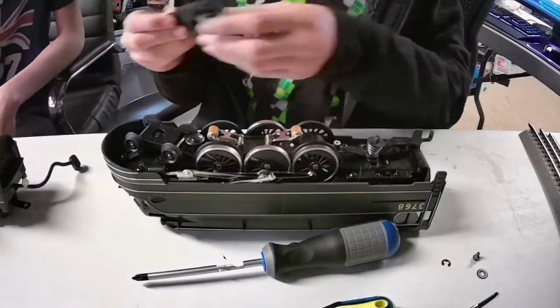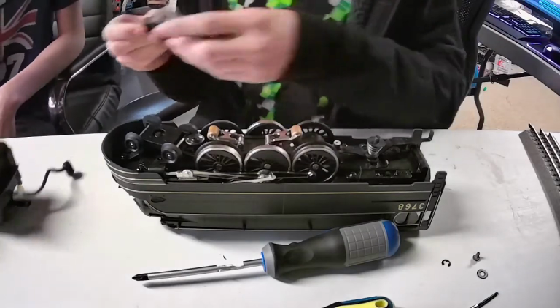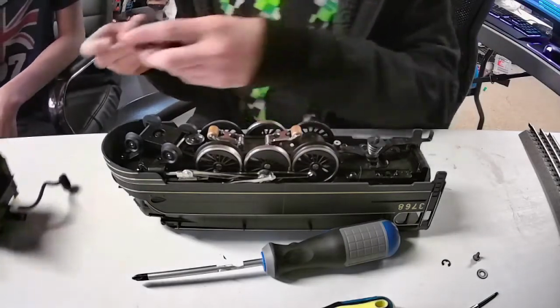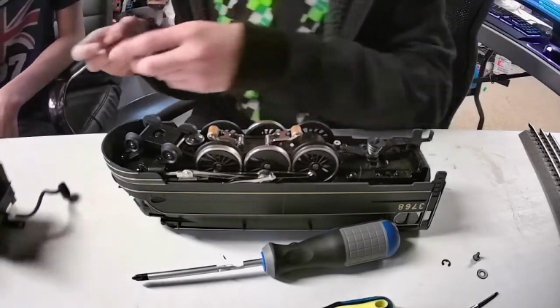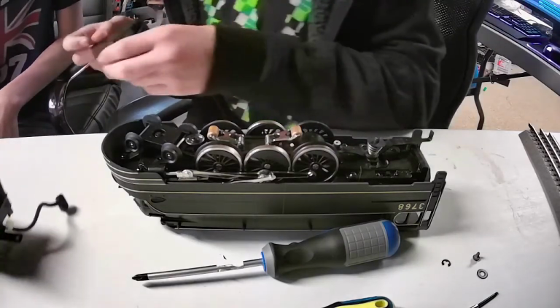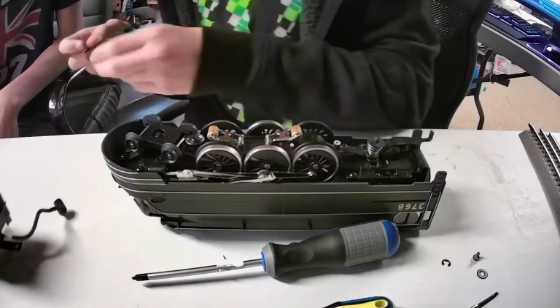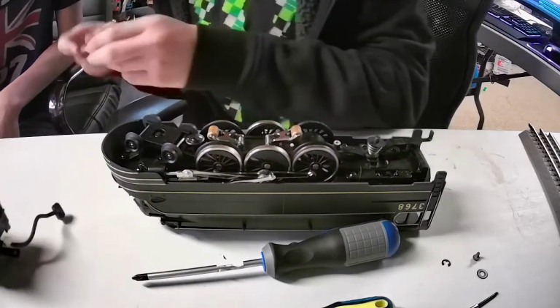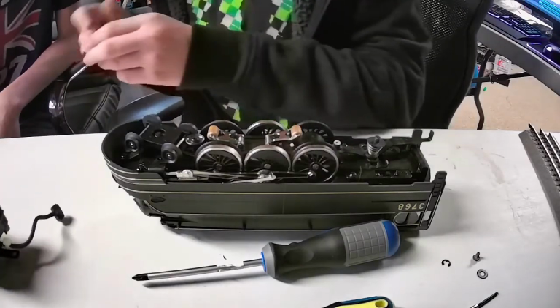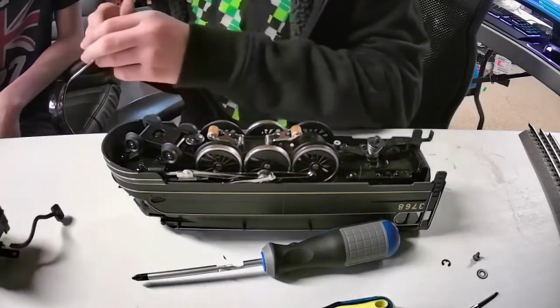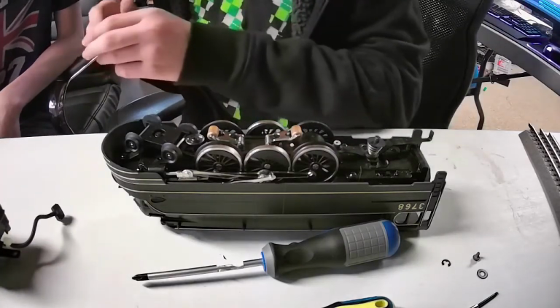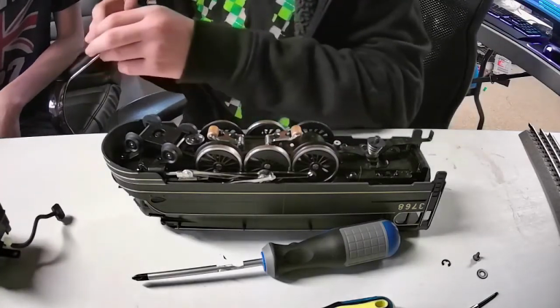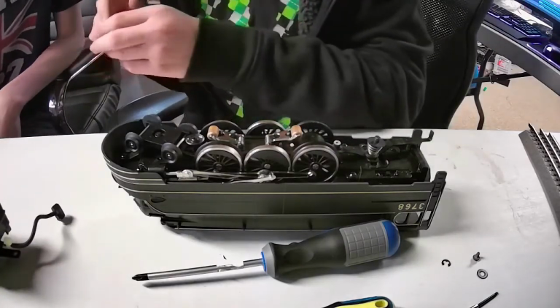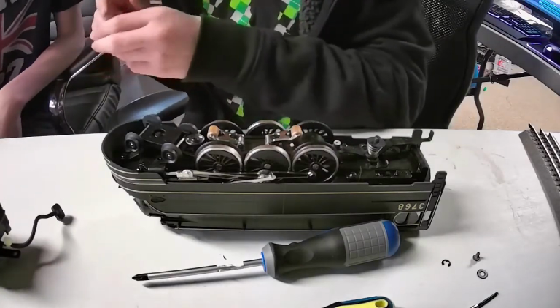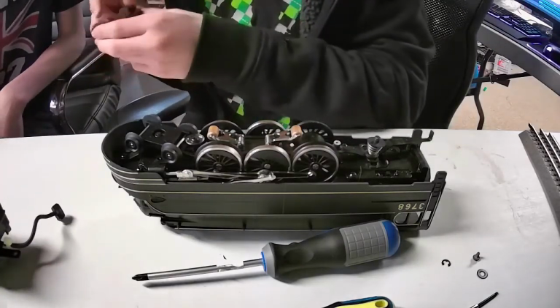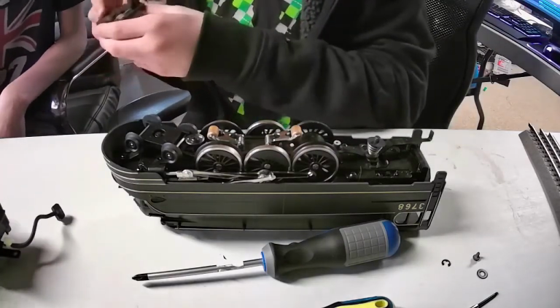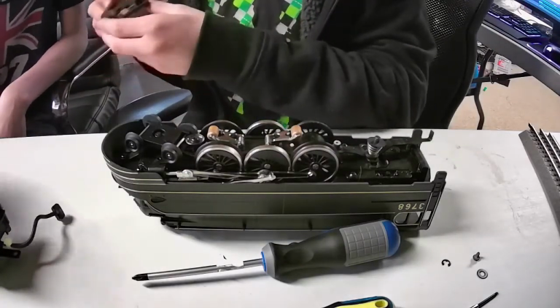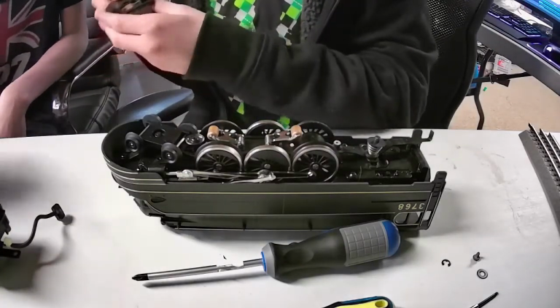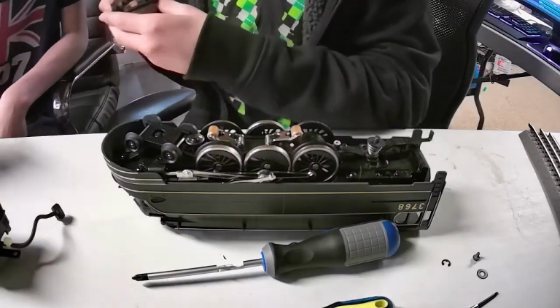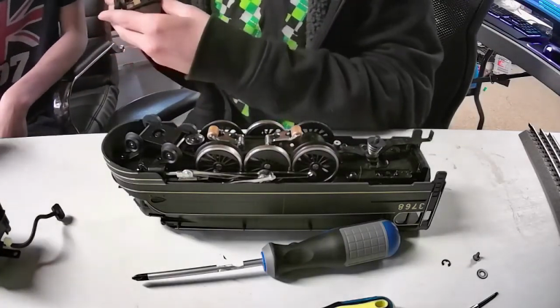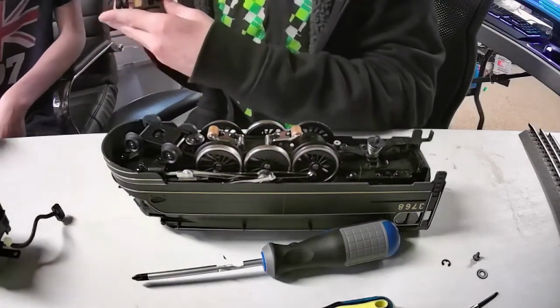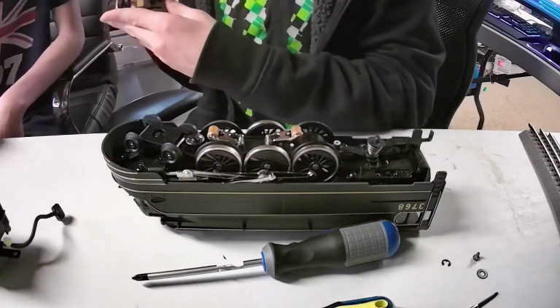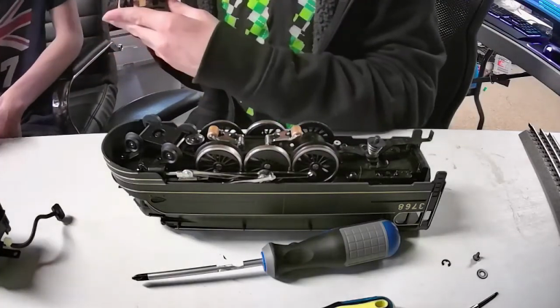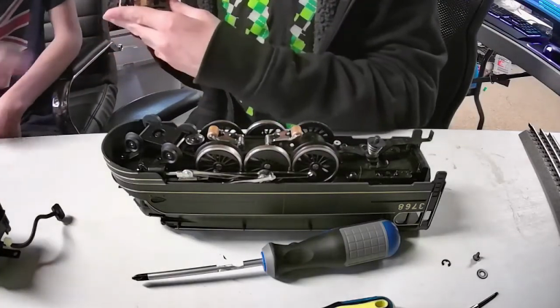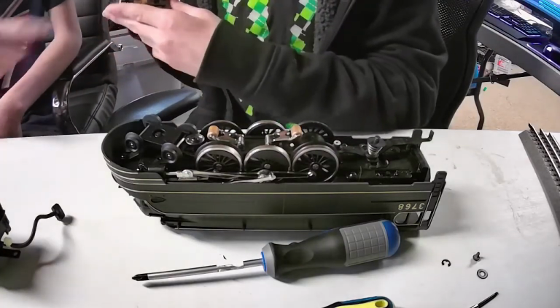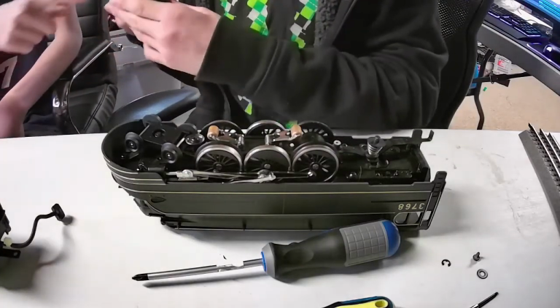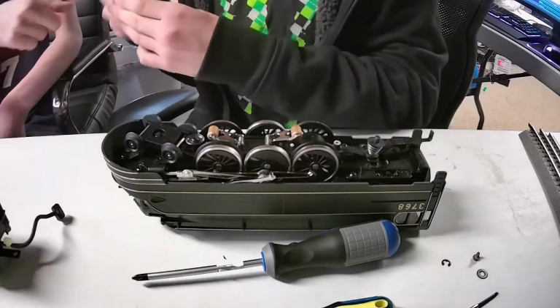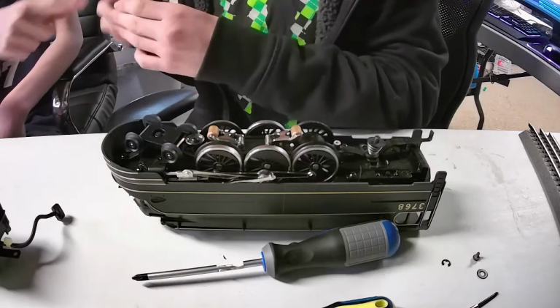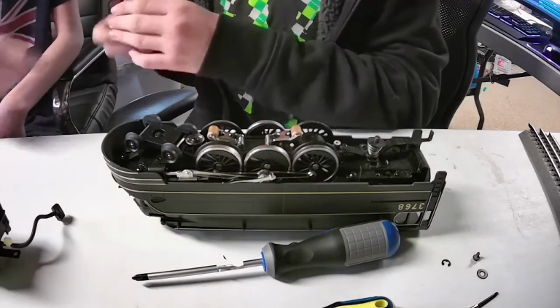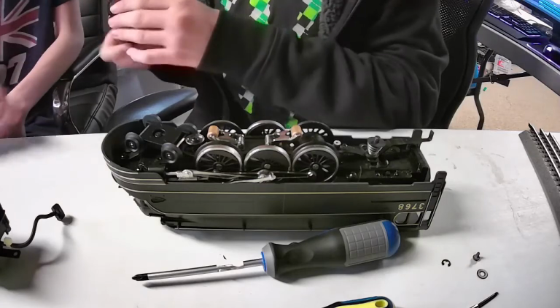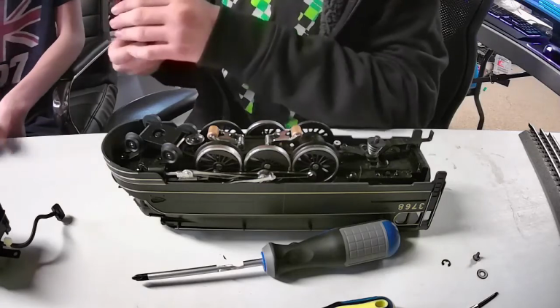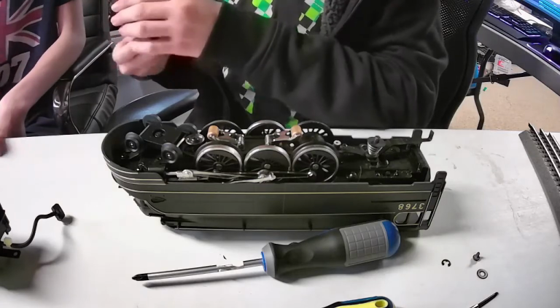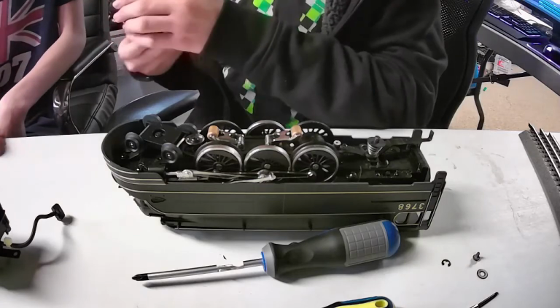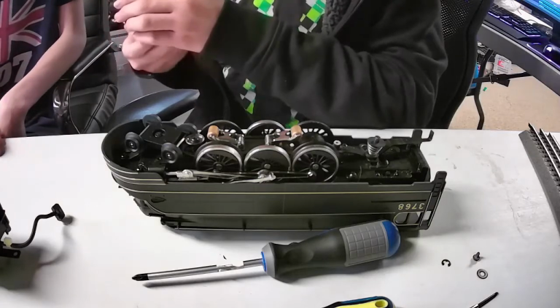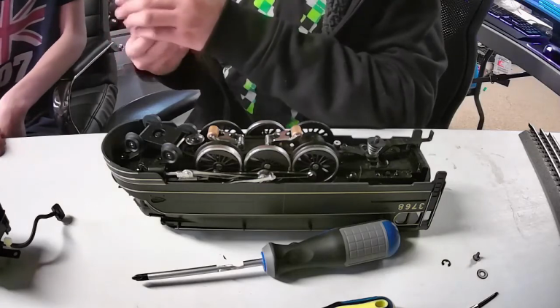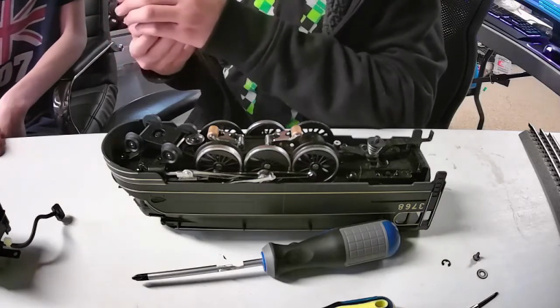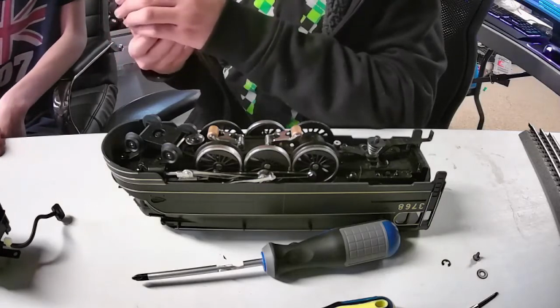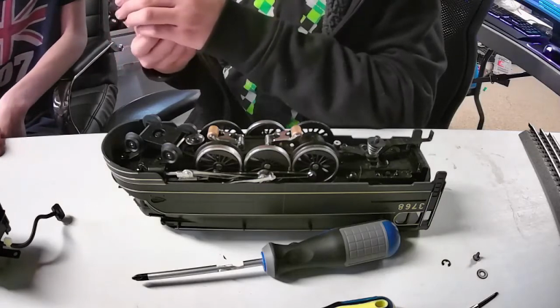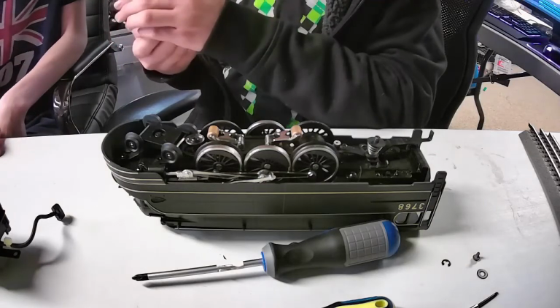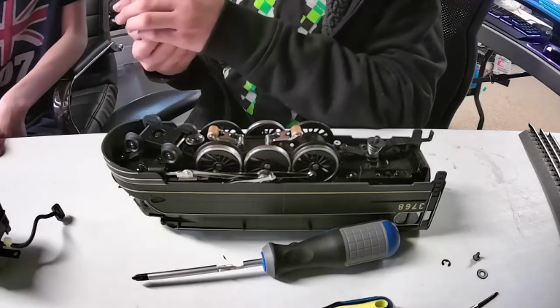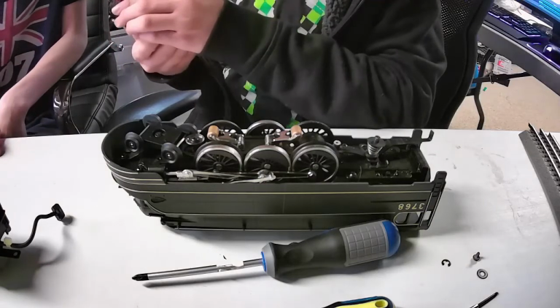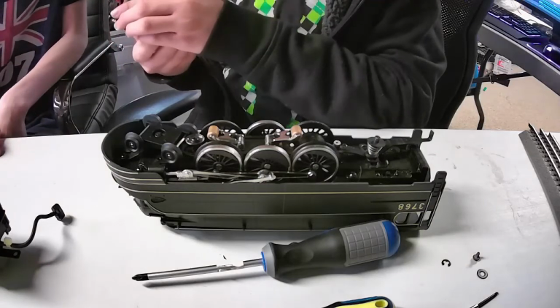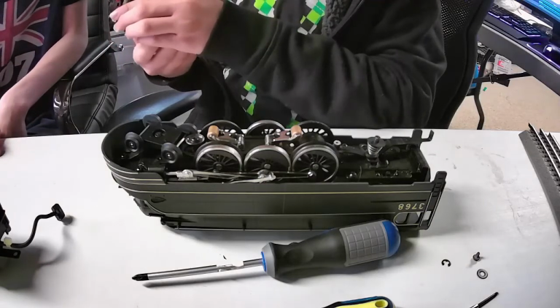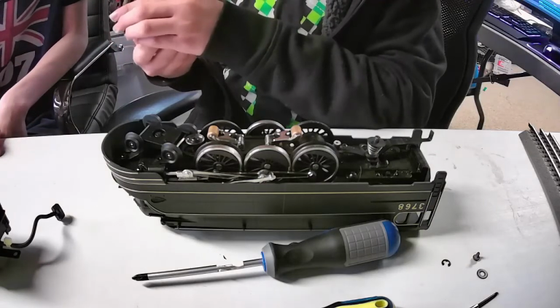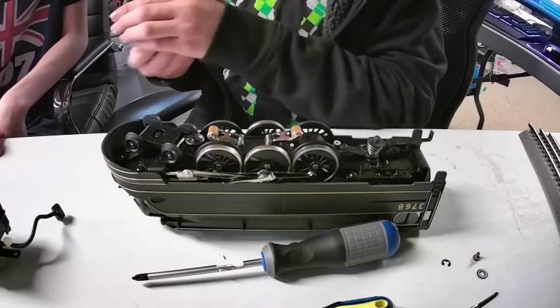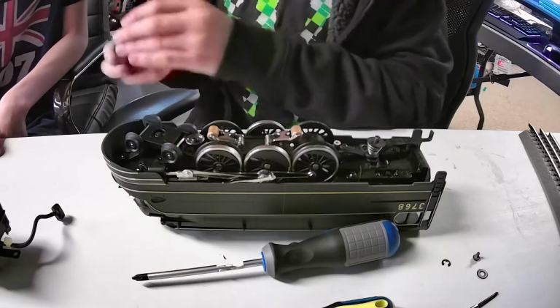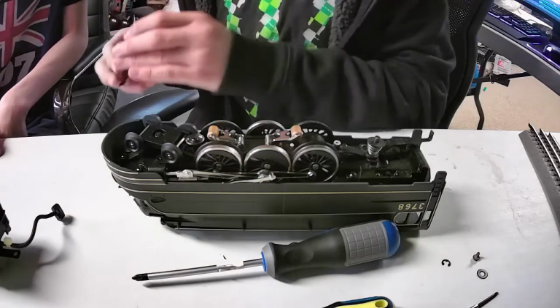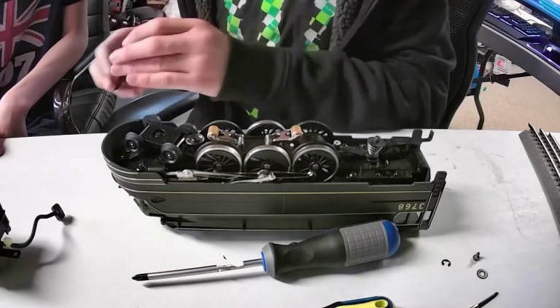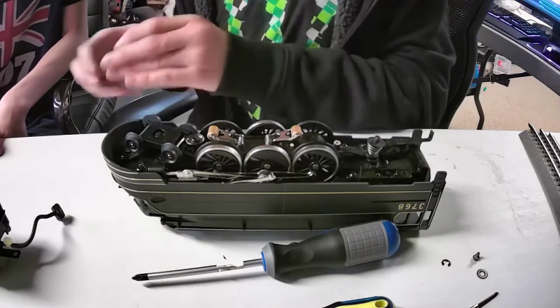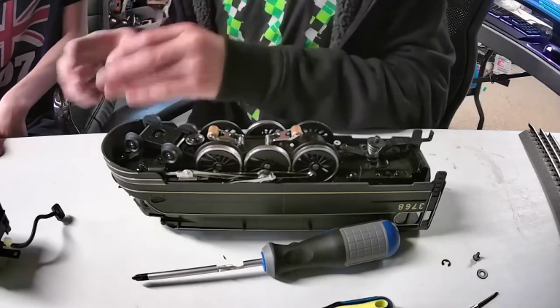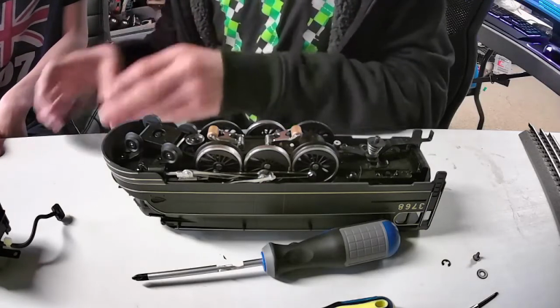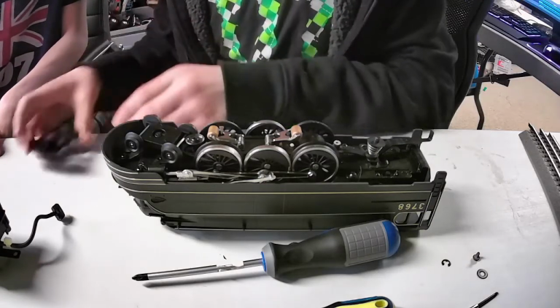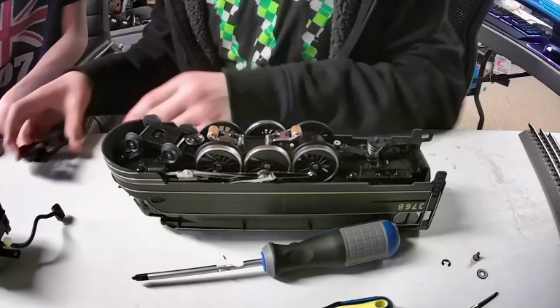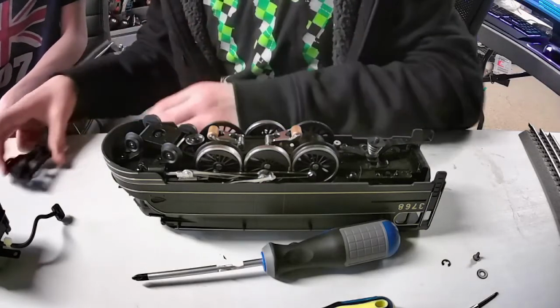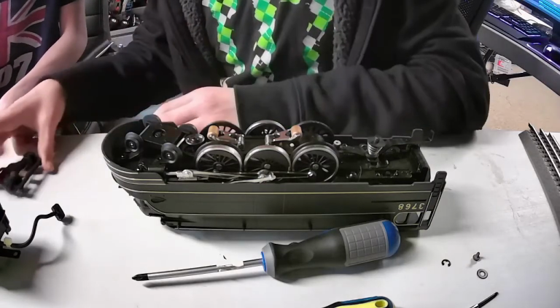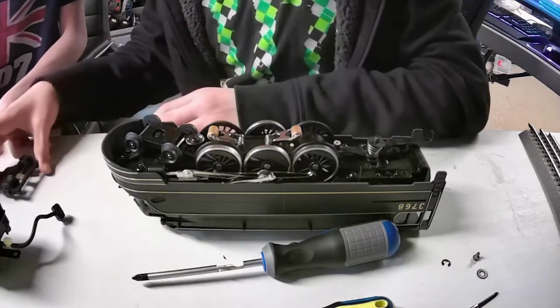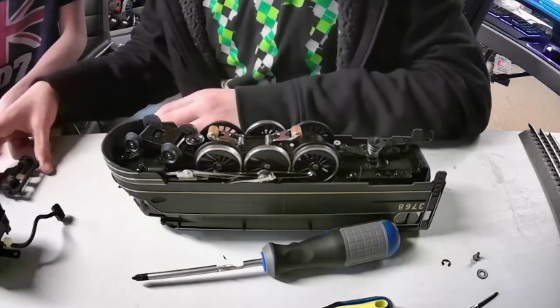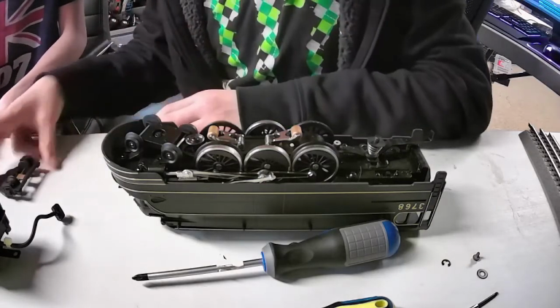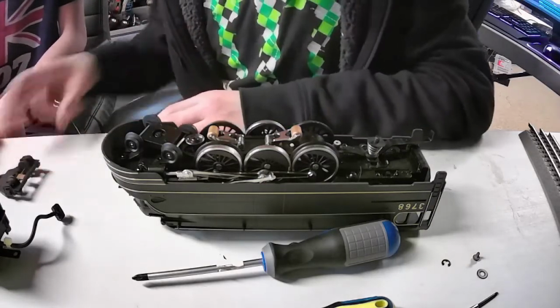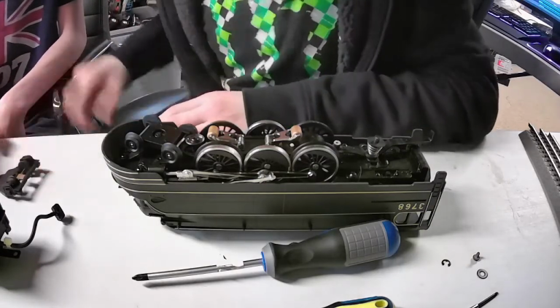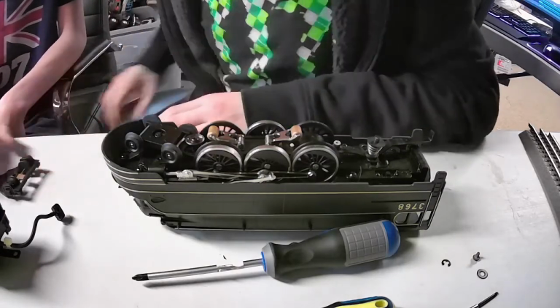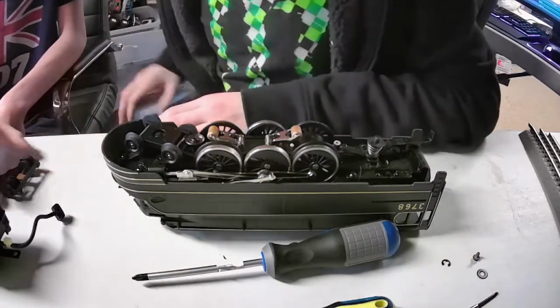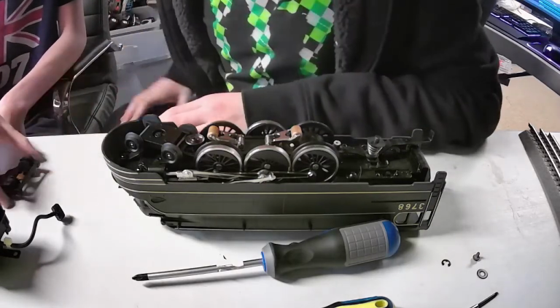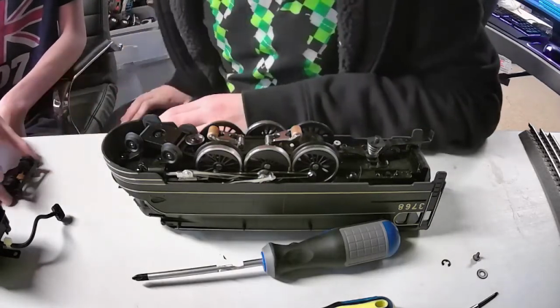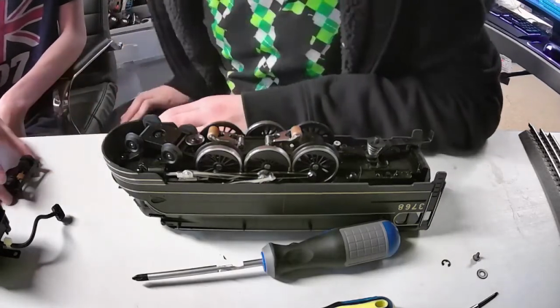Make sure you don't bend this as well — it's really thin. That's a pickup. You don't want to bend that; it's copper, so it bends really easily.